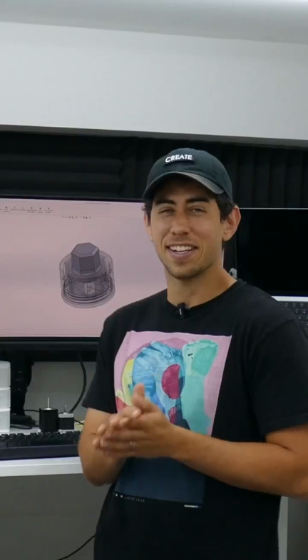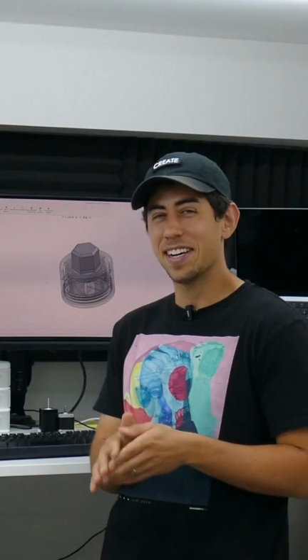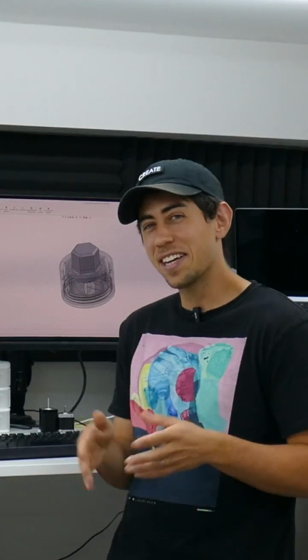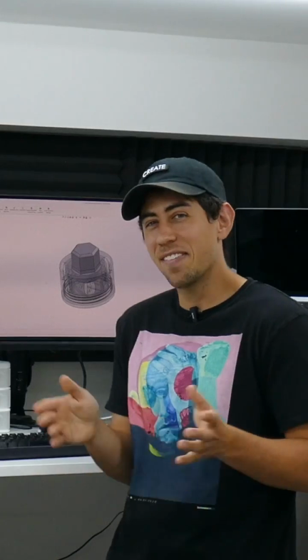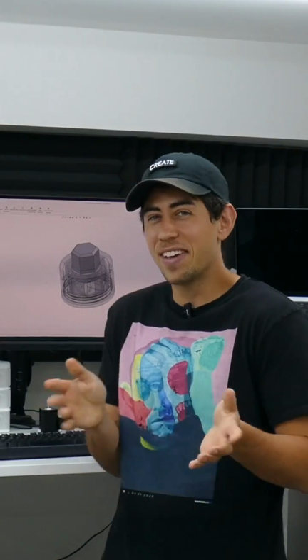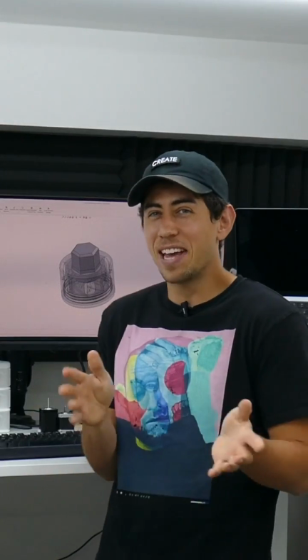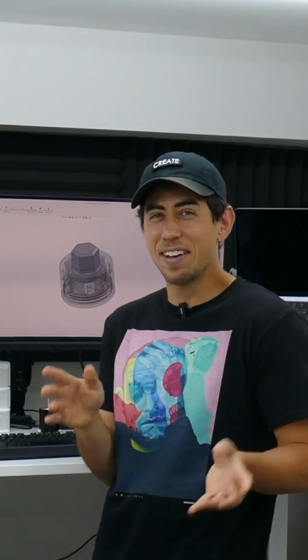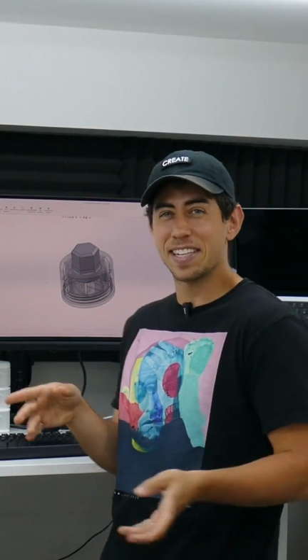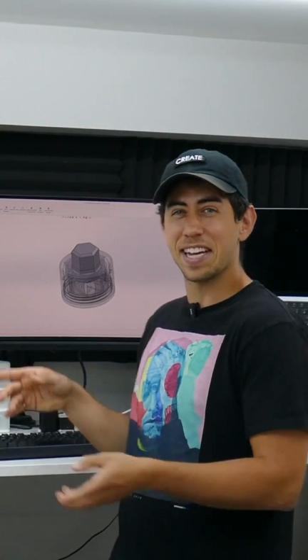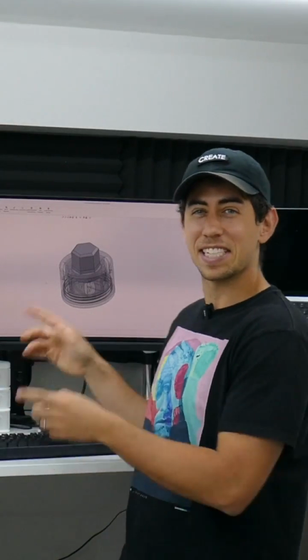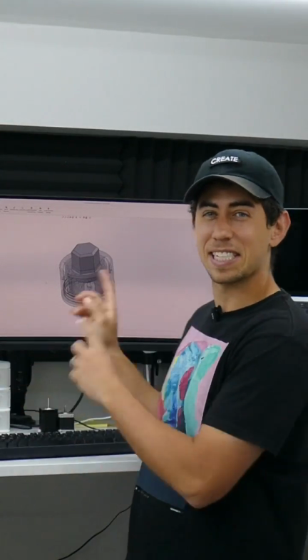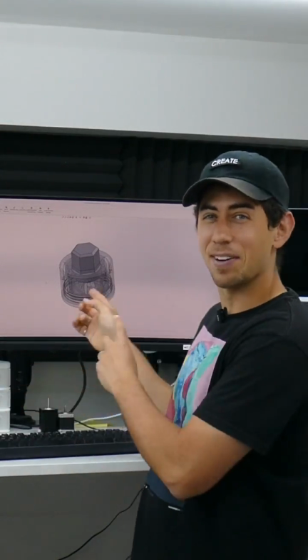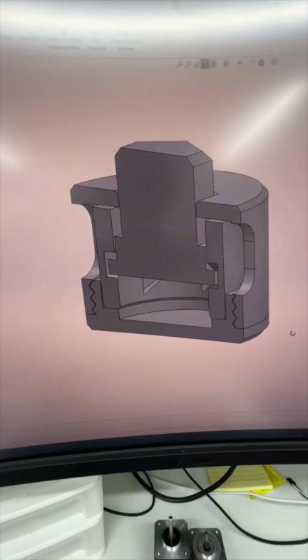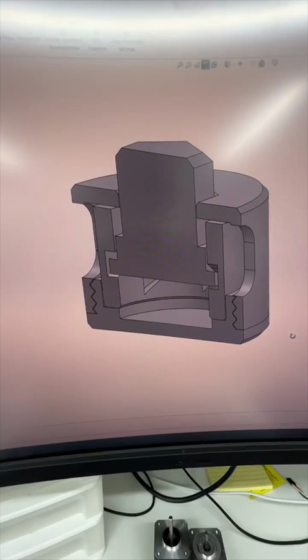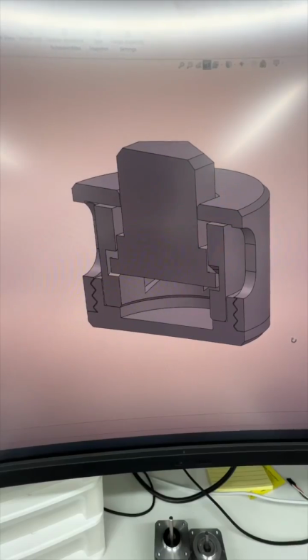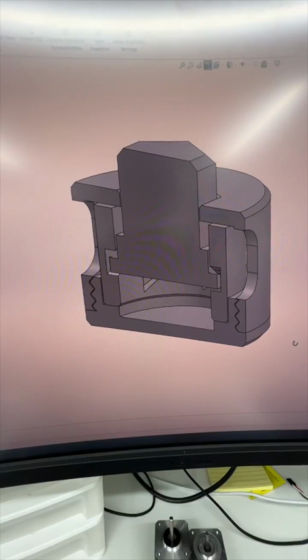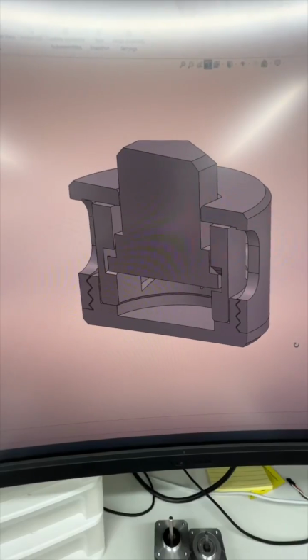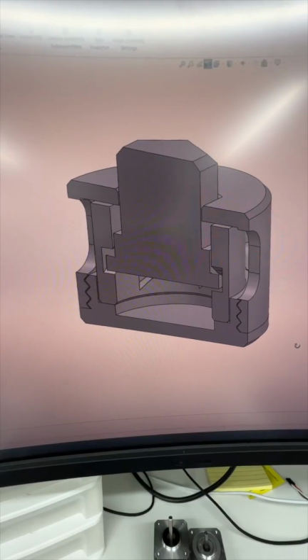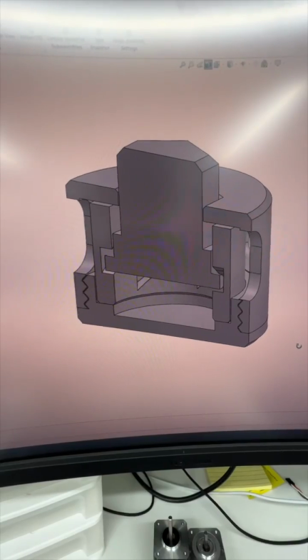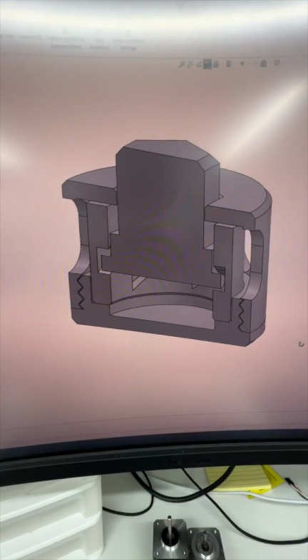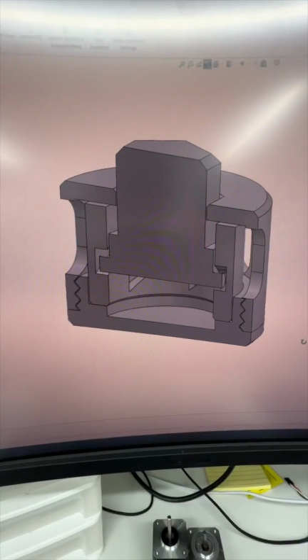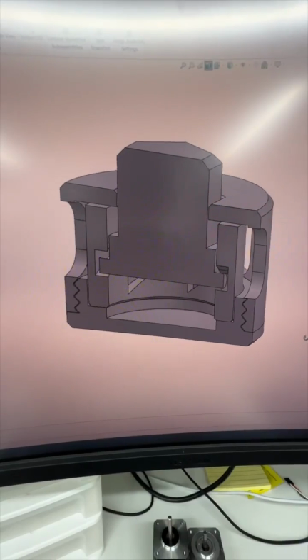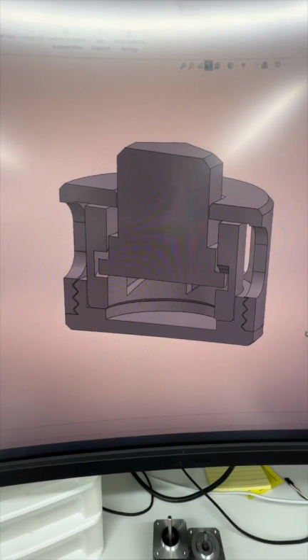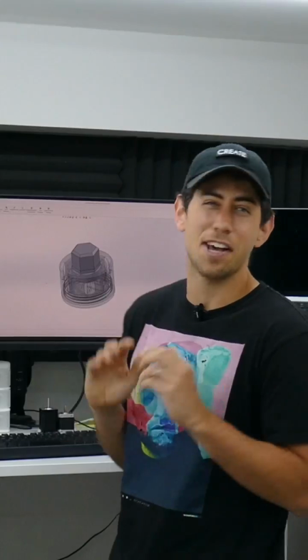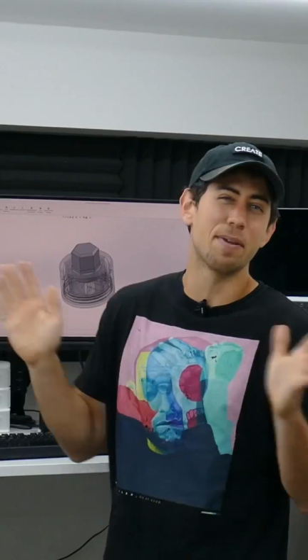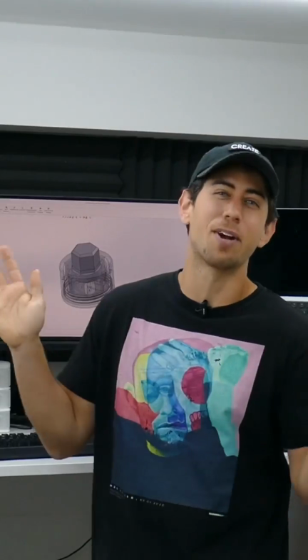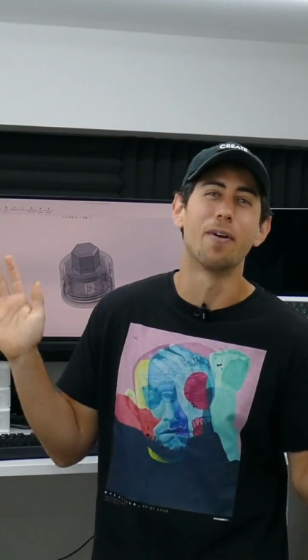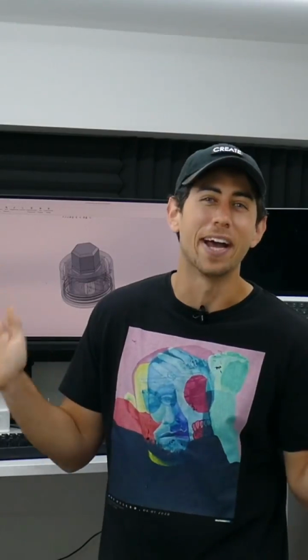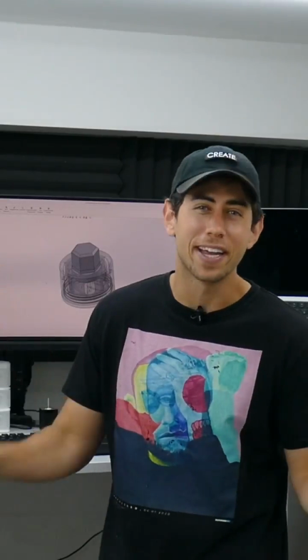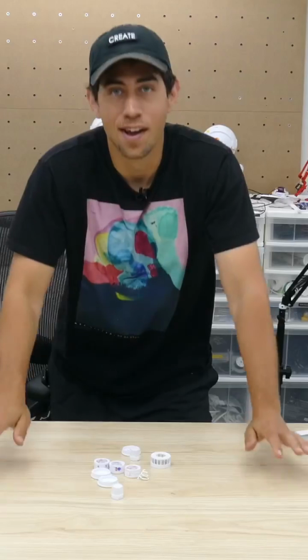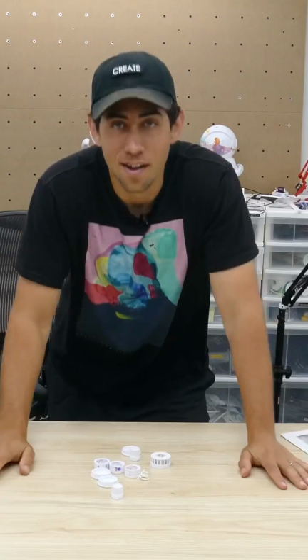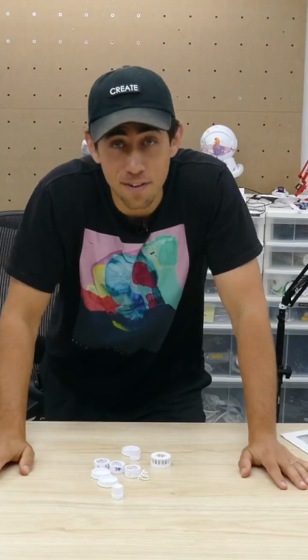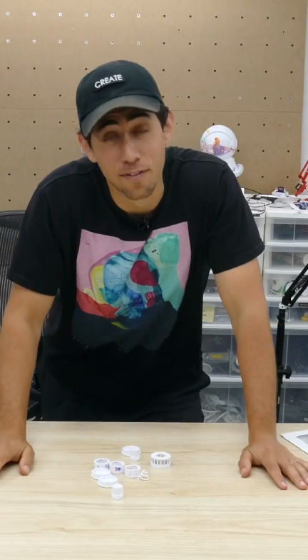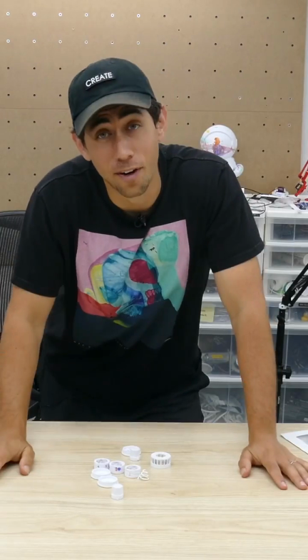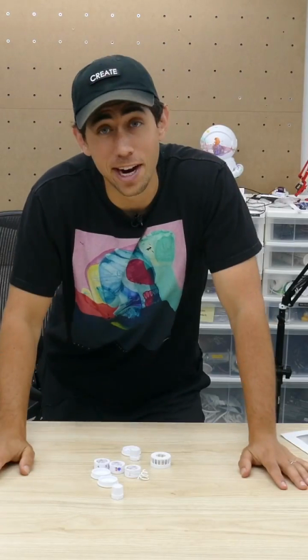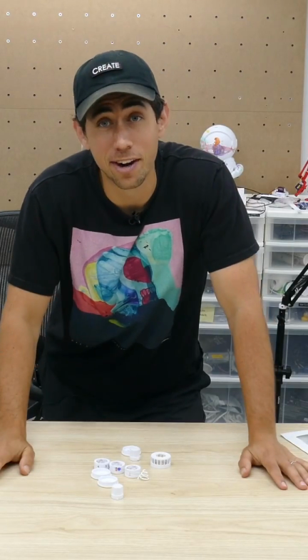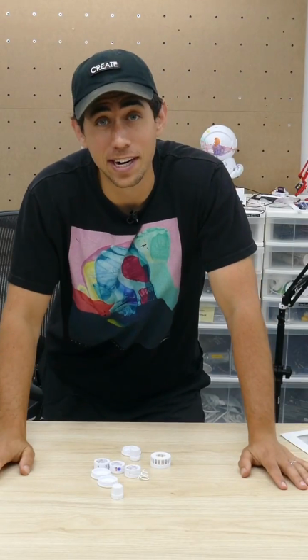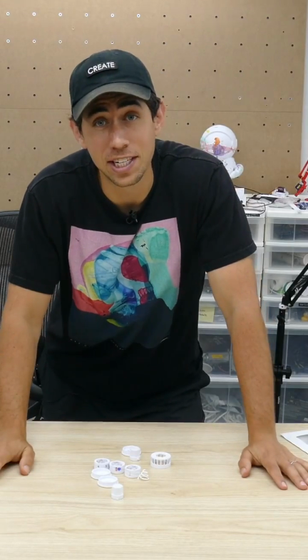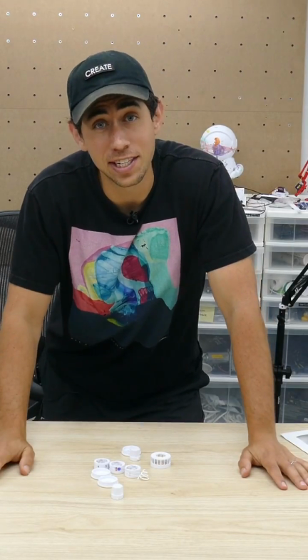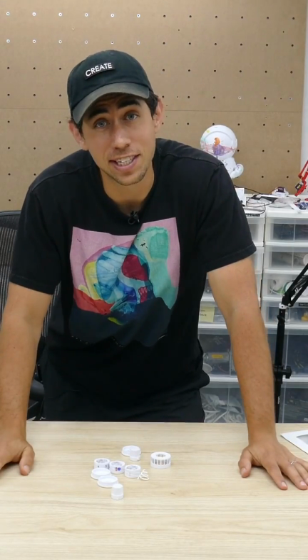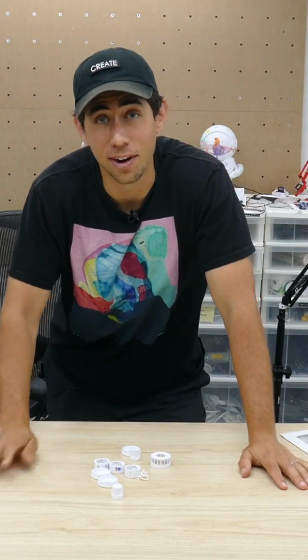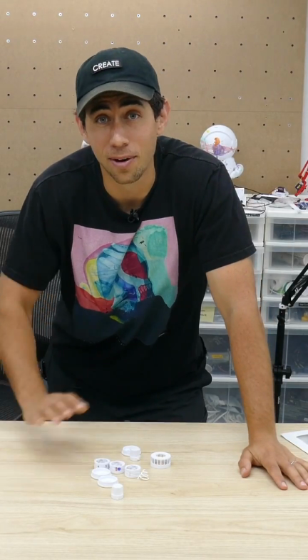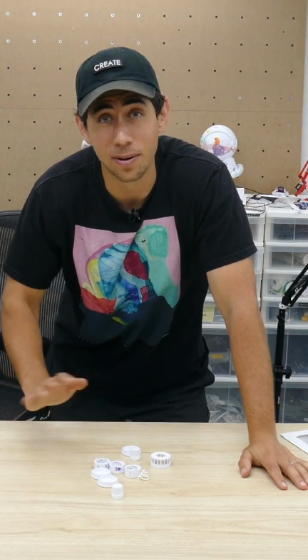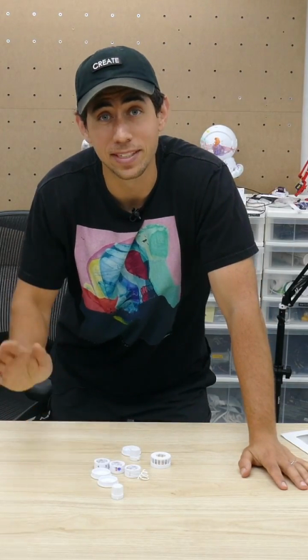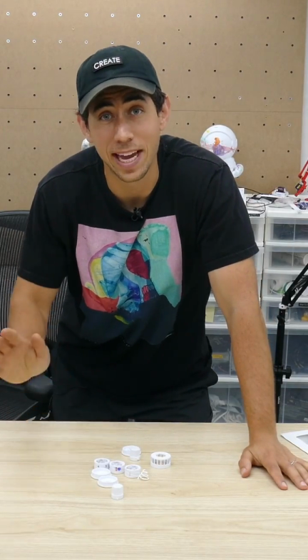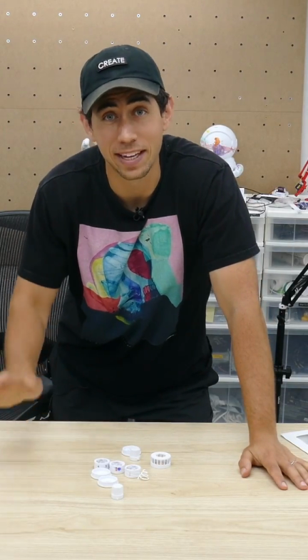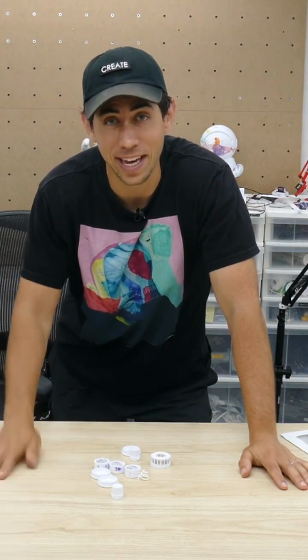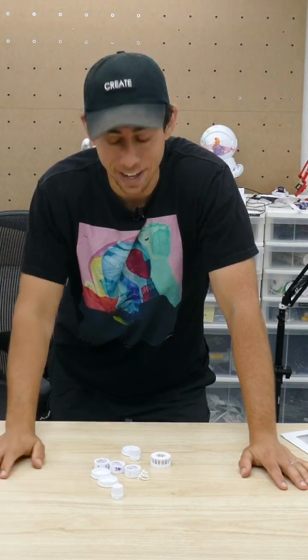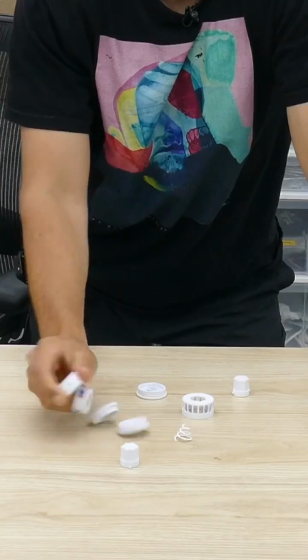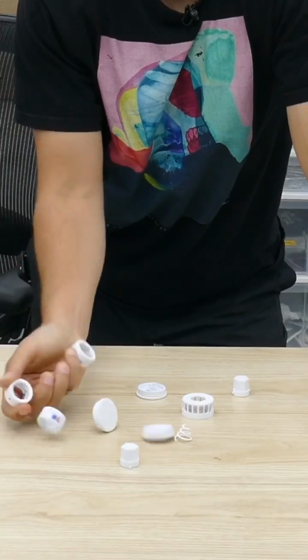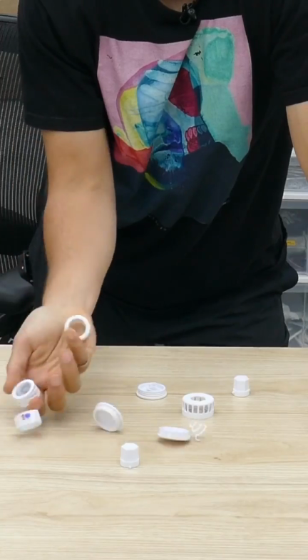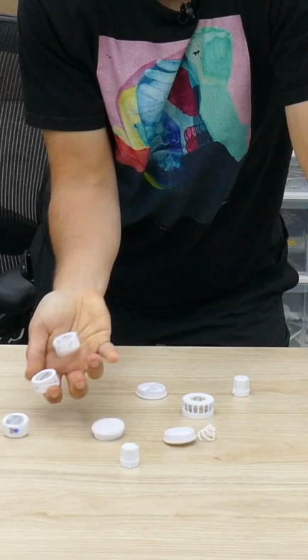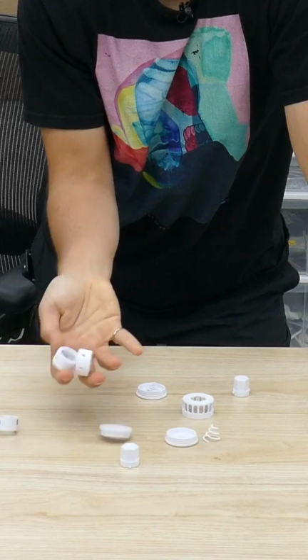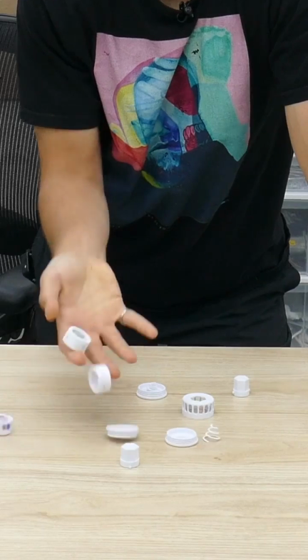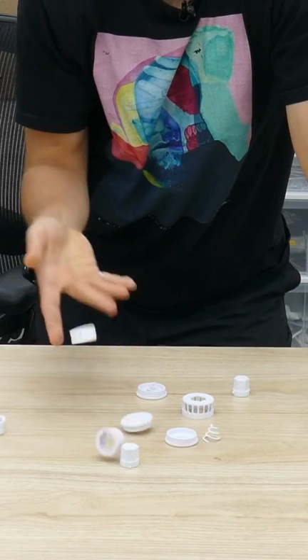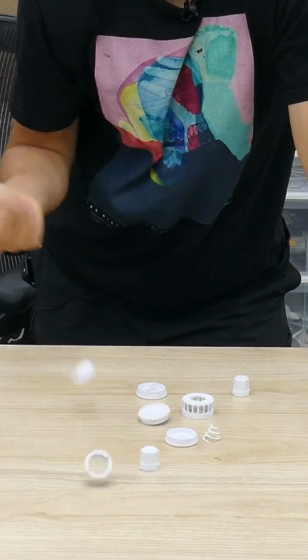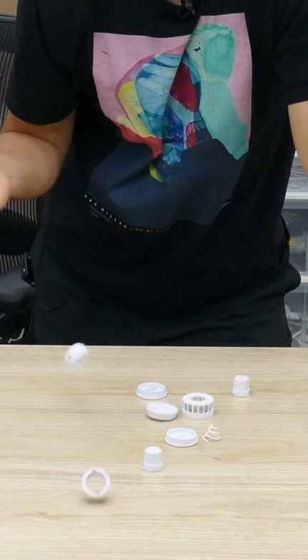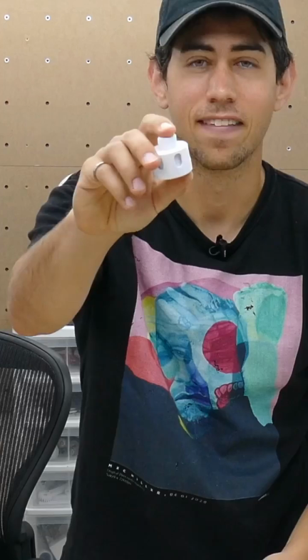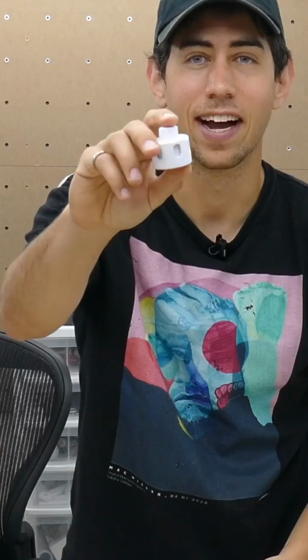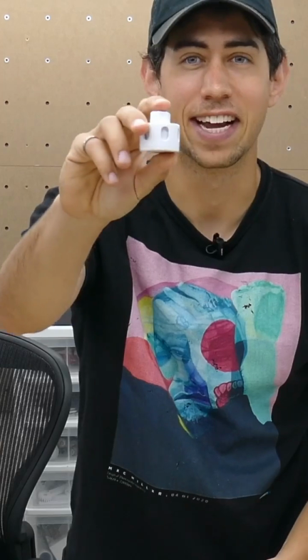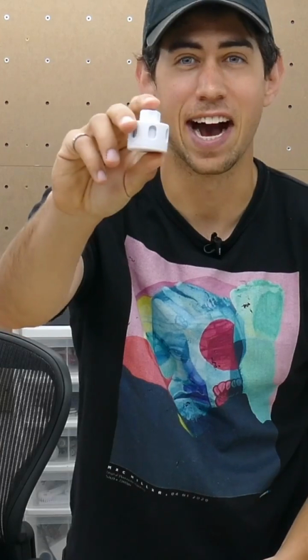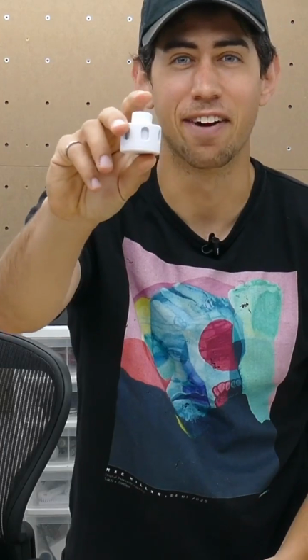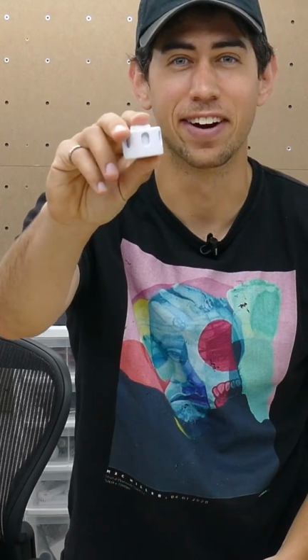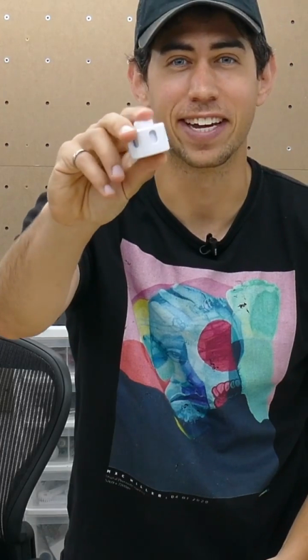I thought maybe I'll take a small attempt at this design — it'll be quick. Four iterations and a whole day later, I got it working.